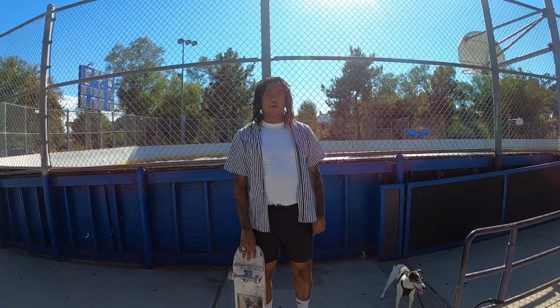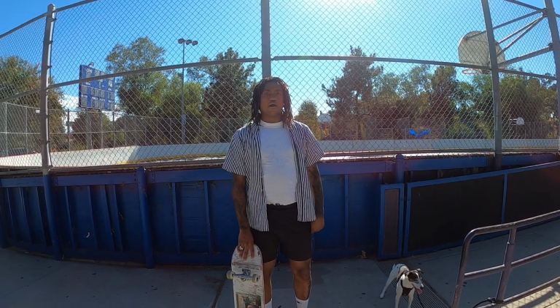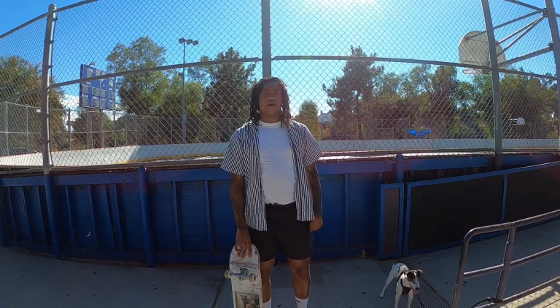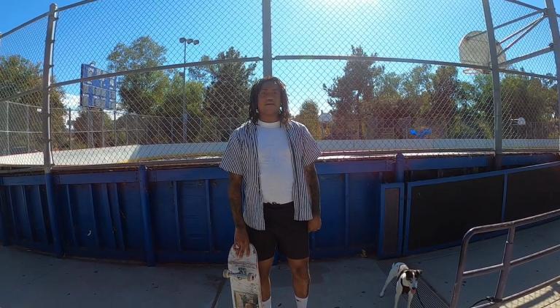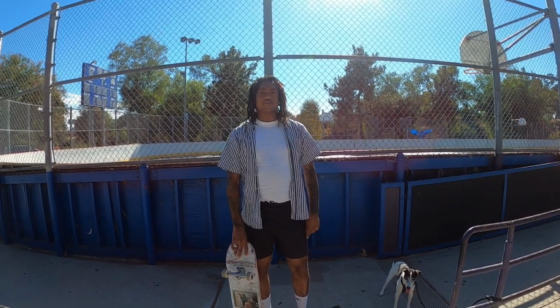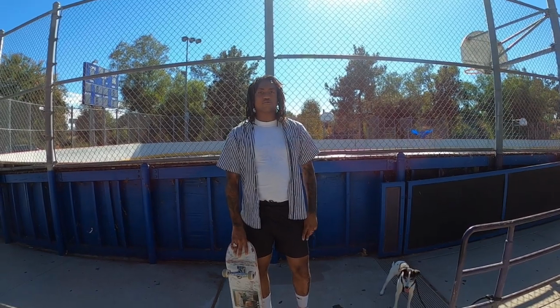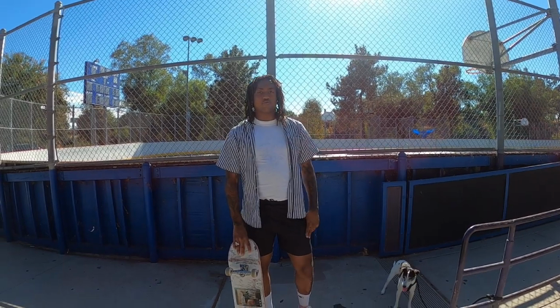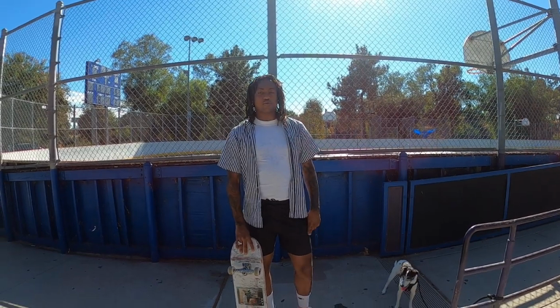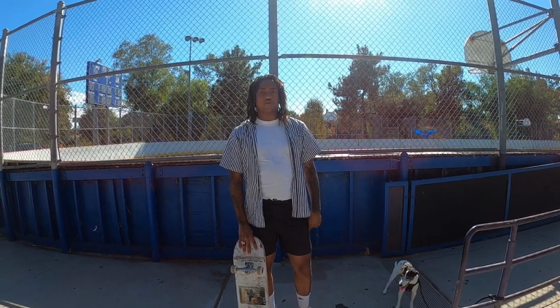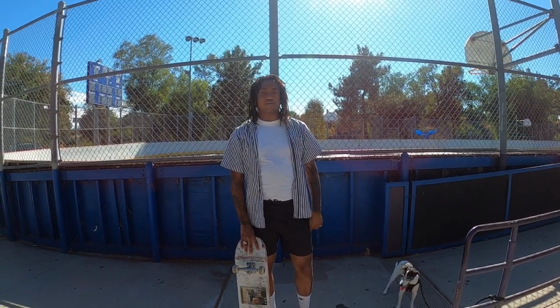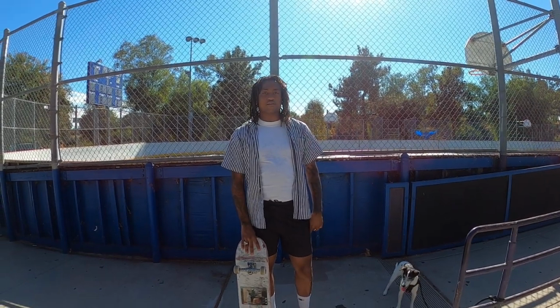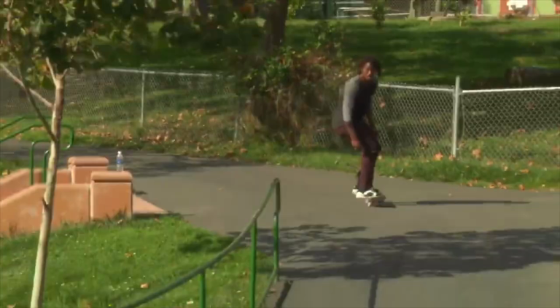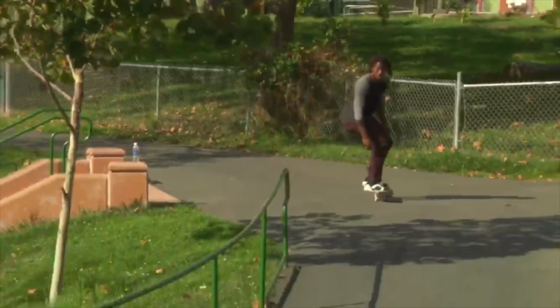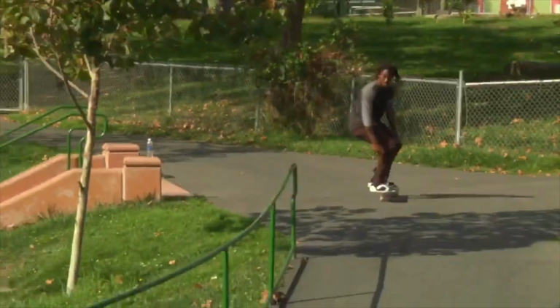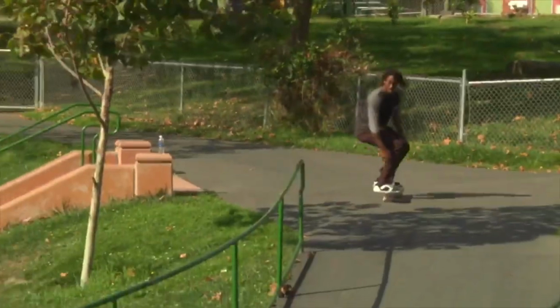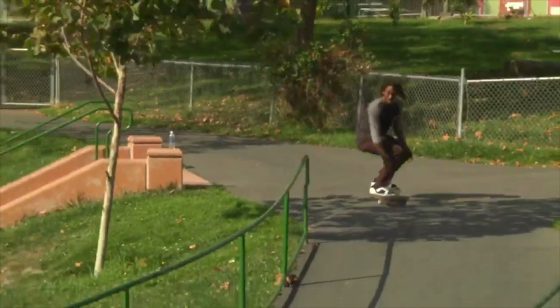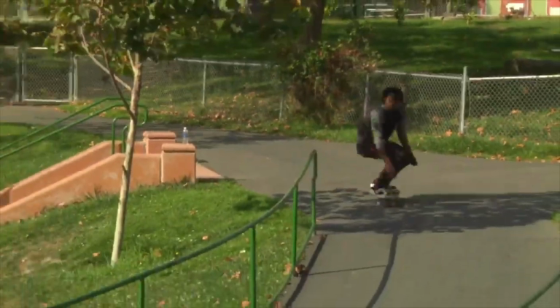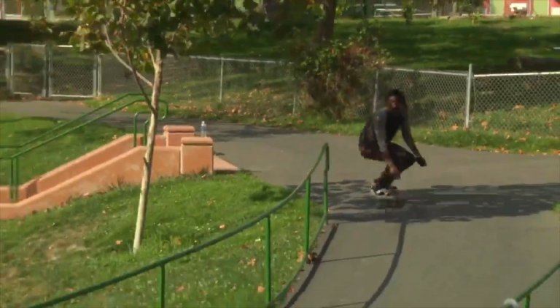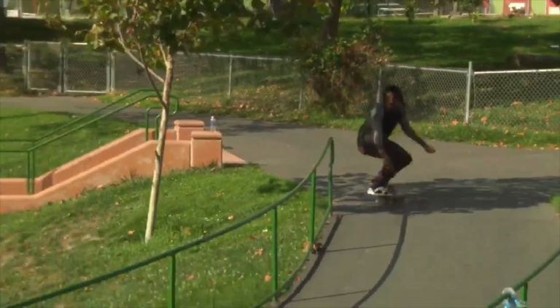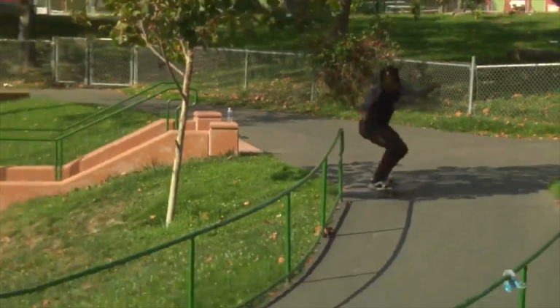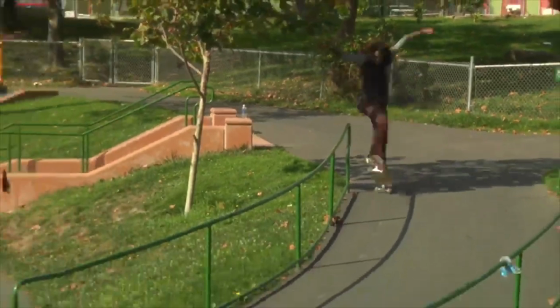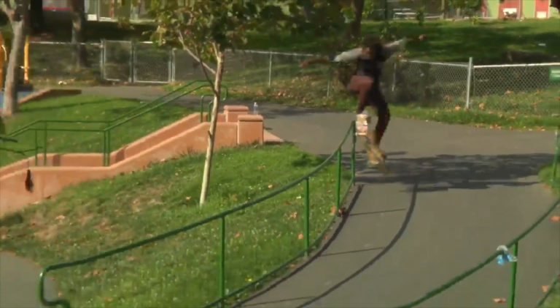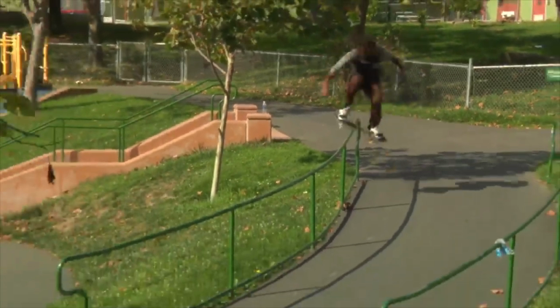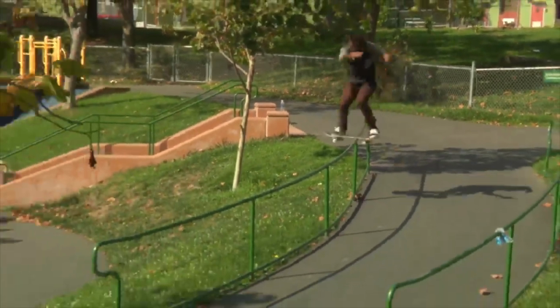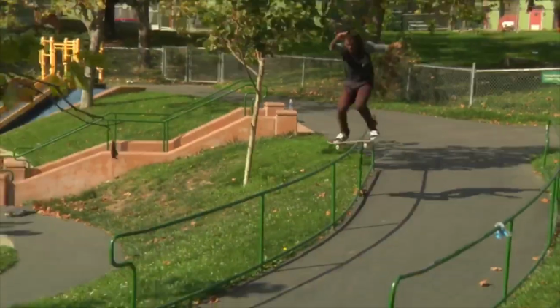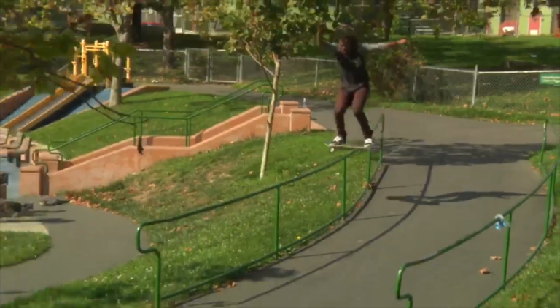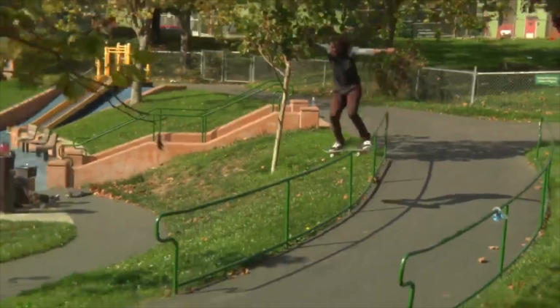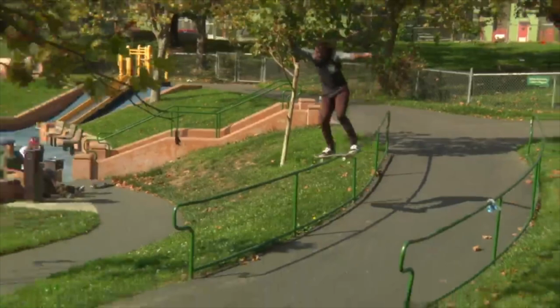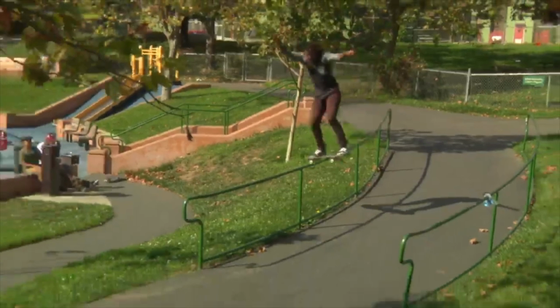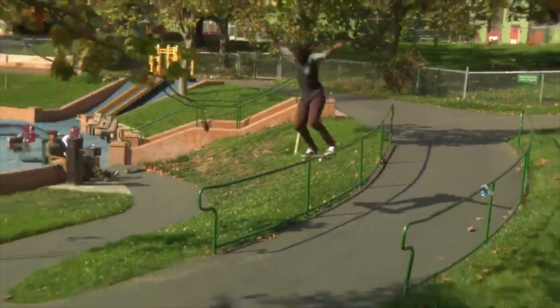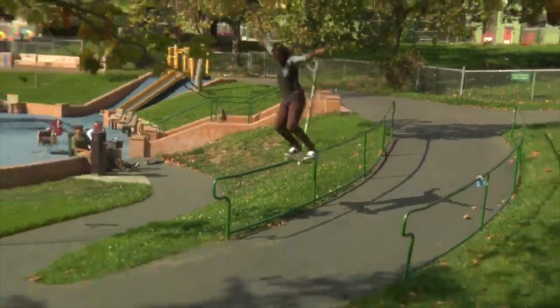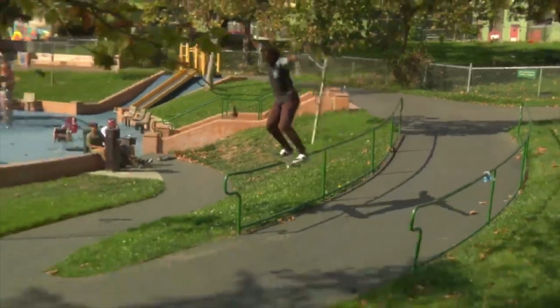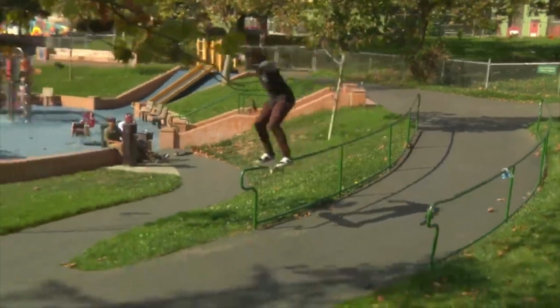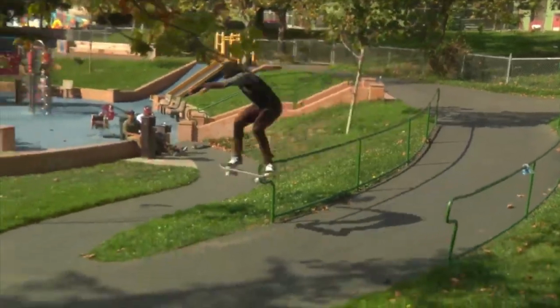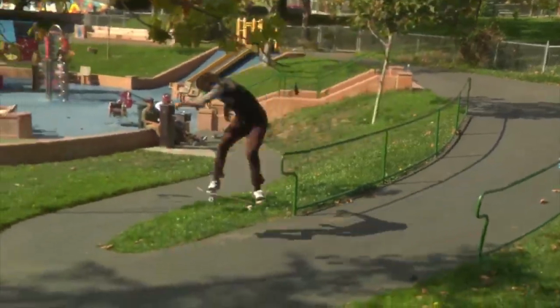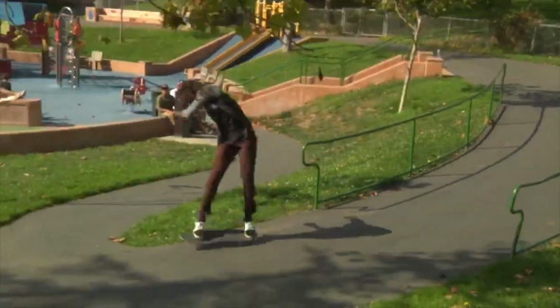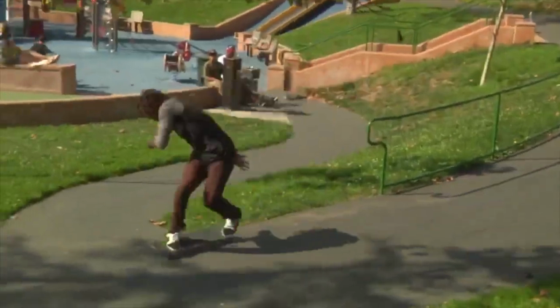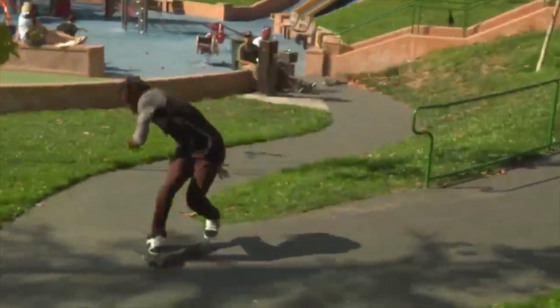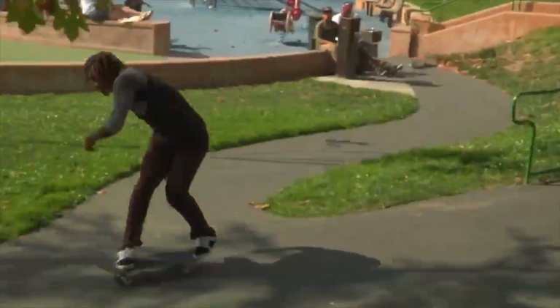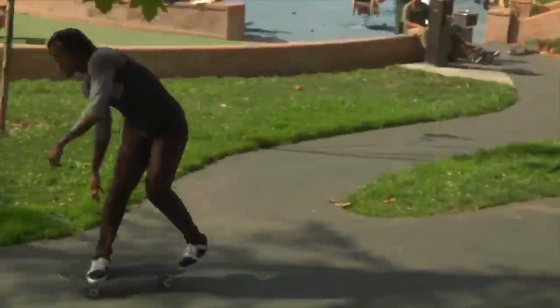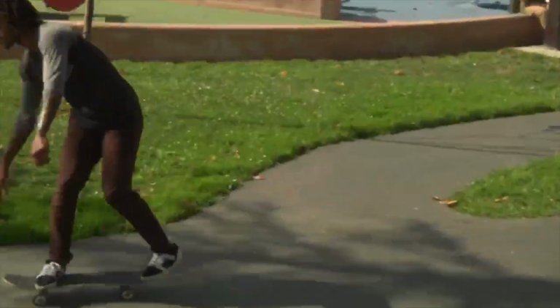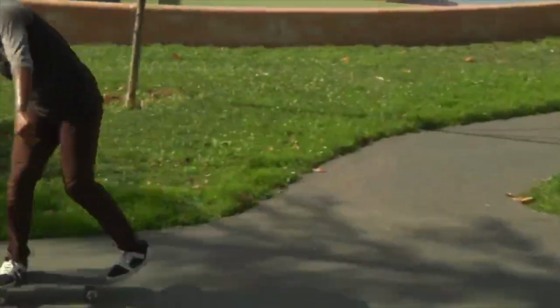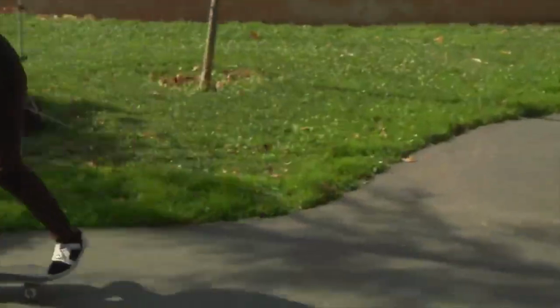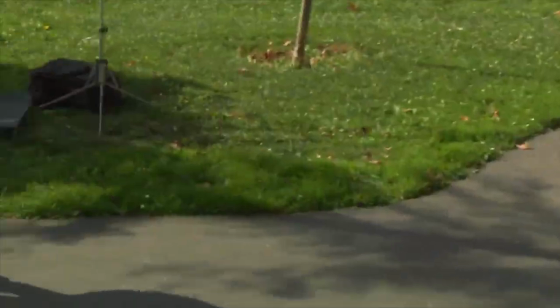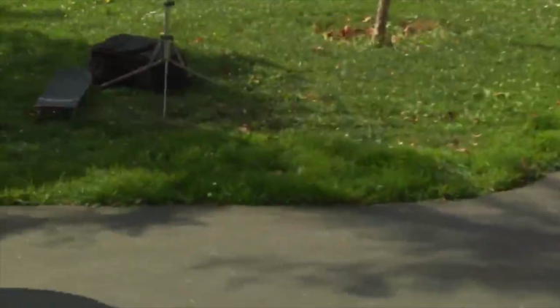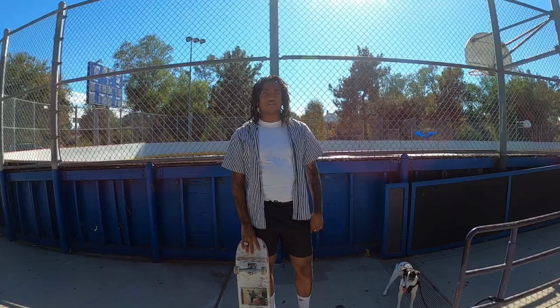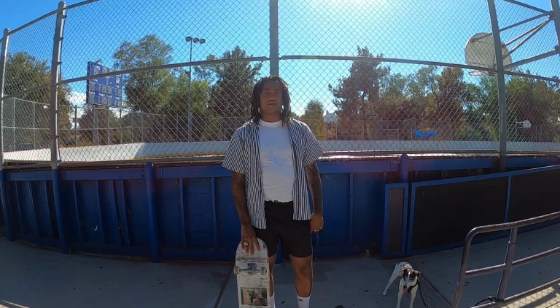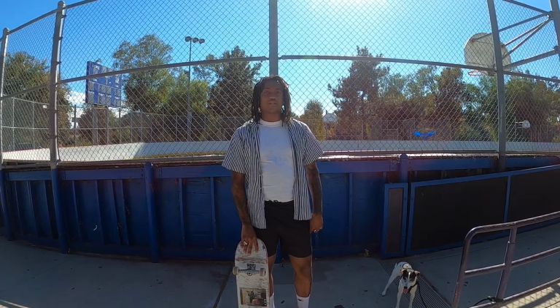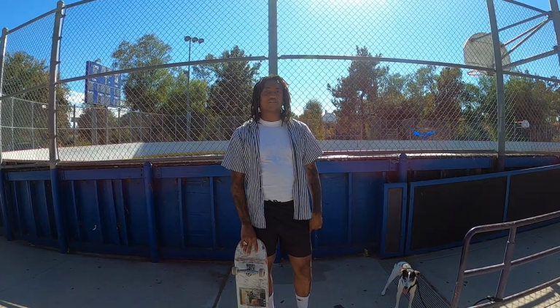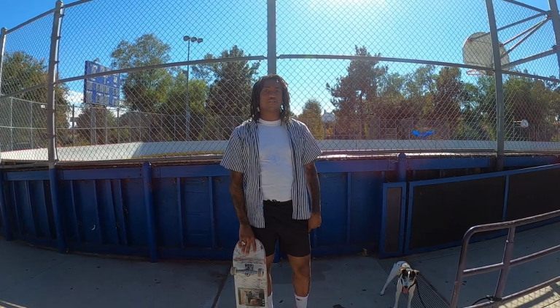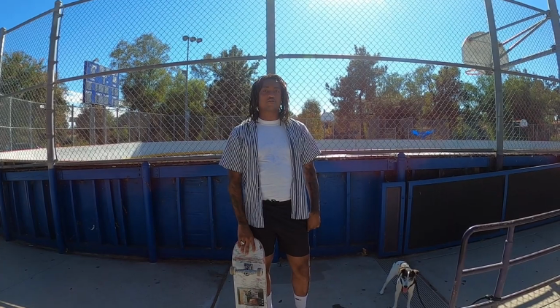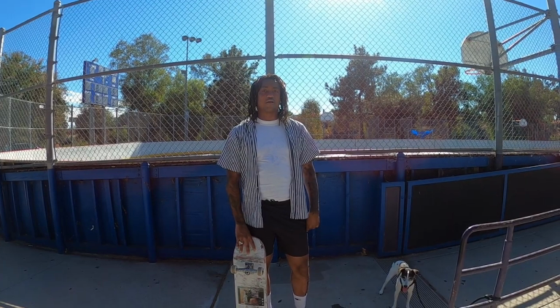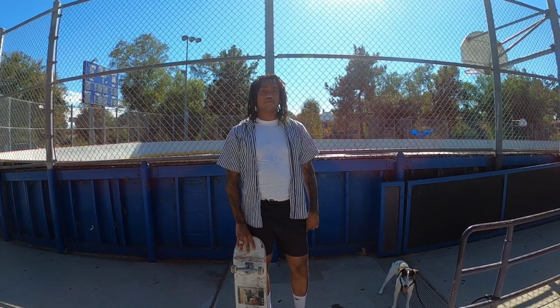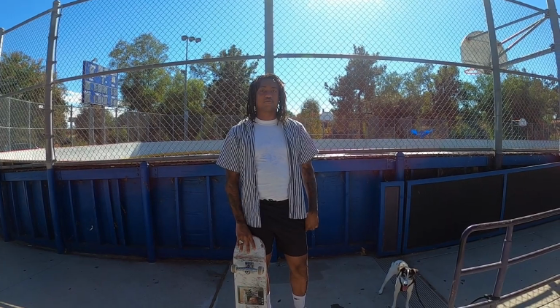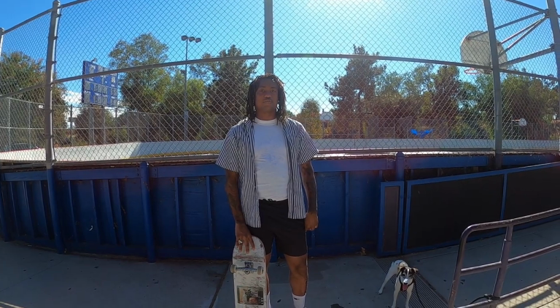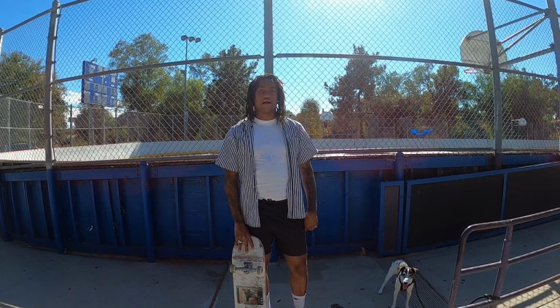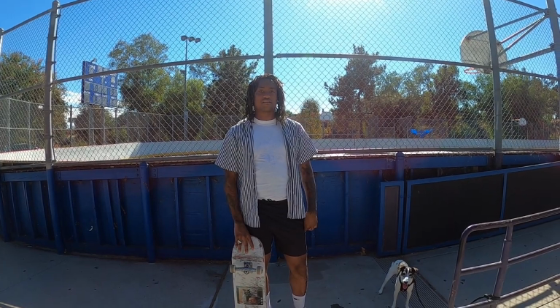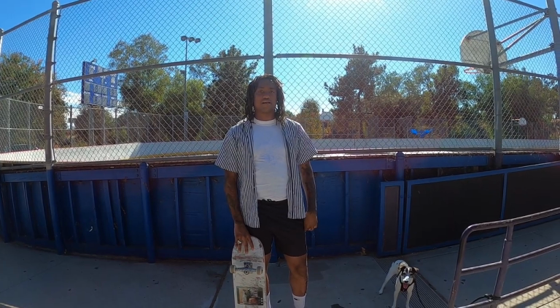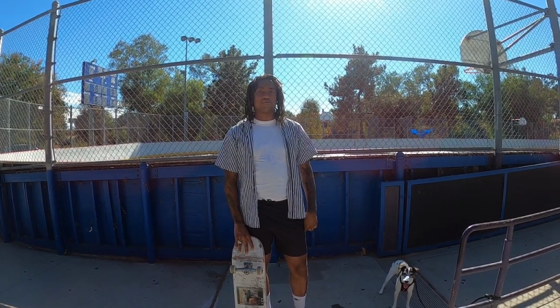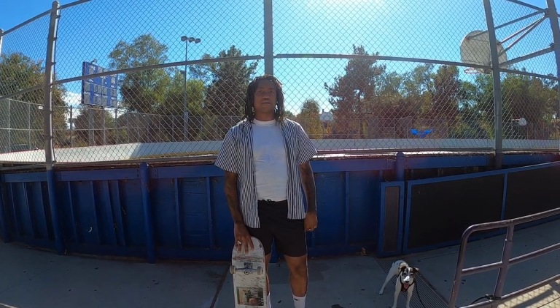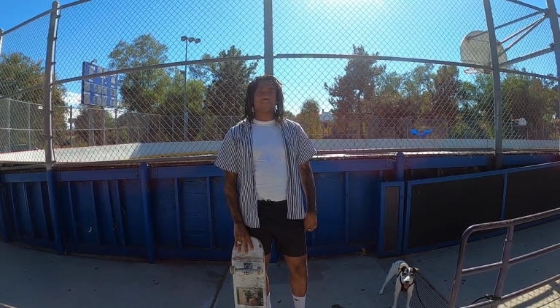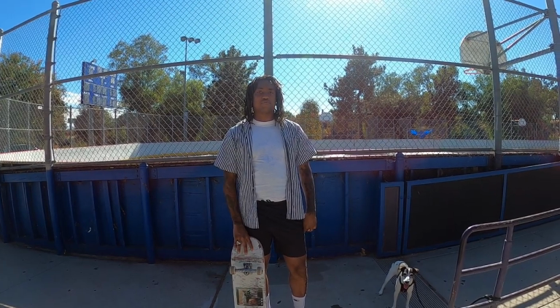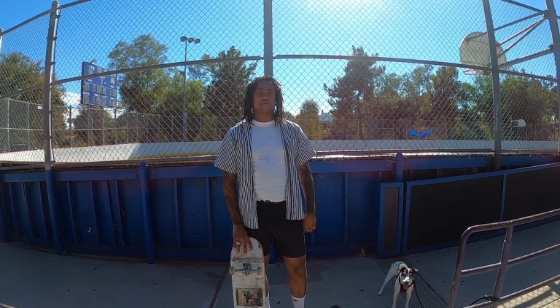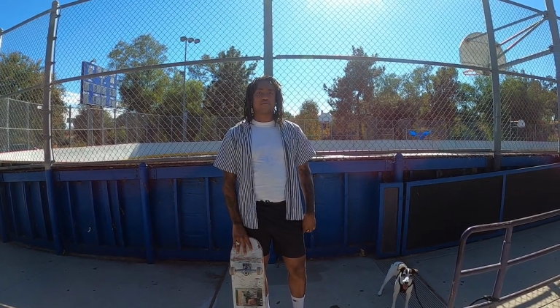Hey, it's Norman Woods, and I'm going to teach you how to do a backside bigspin.